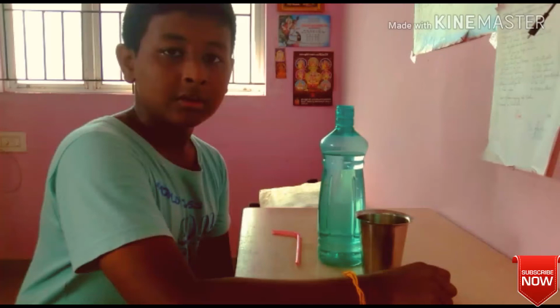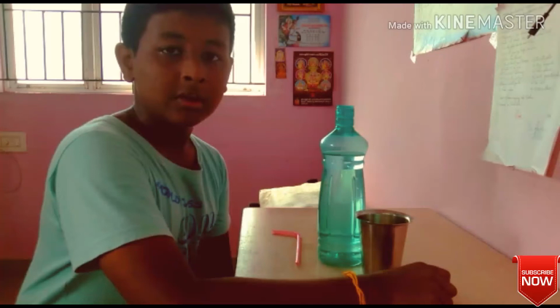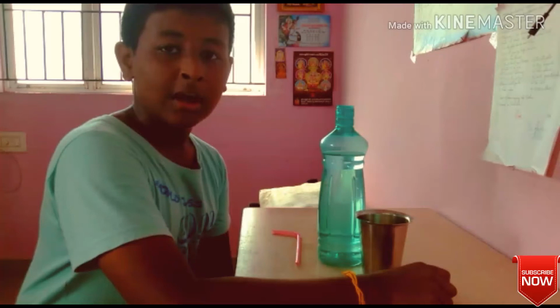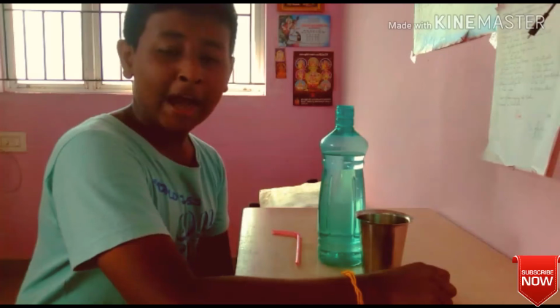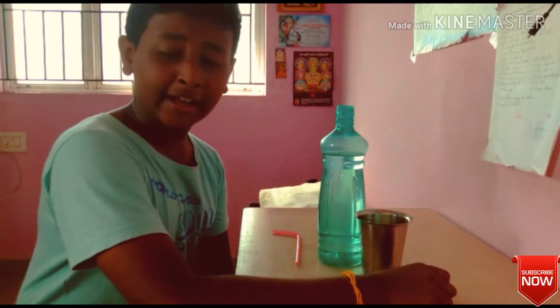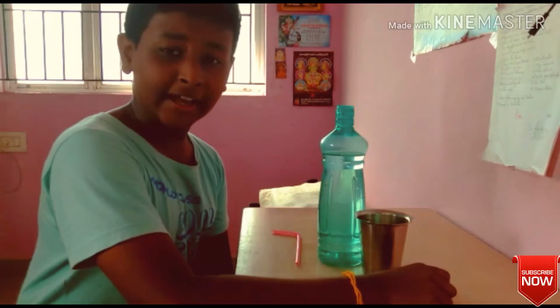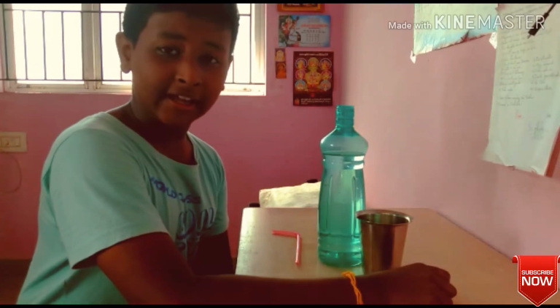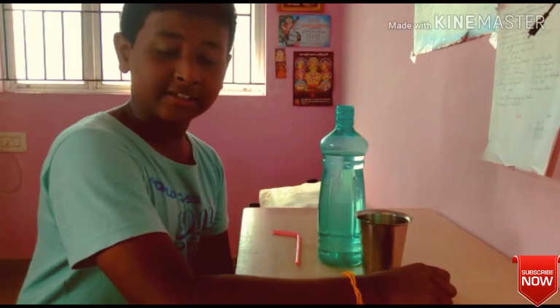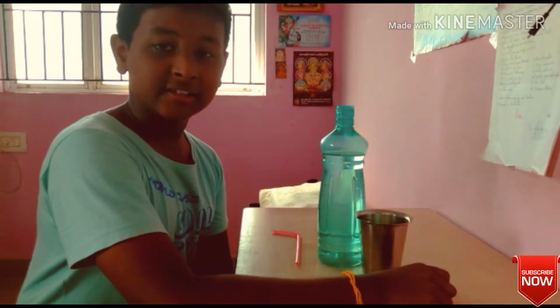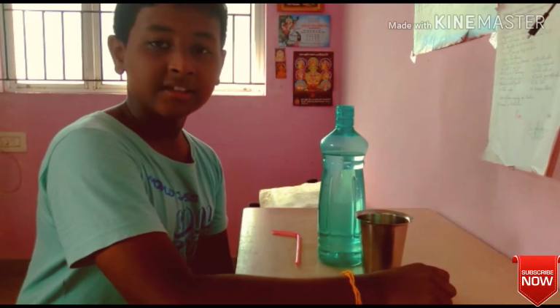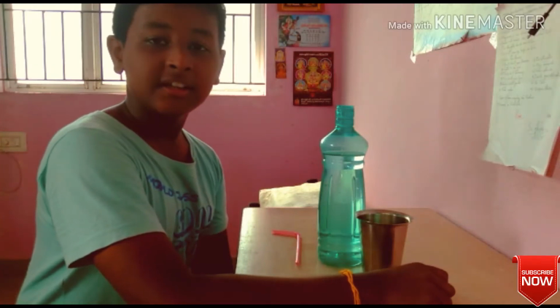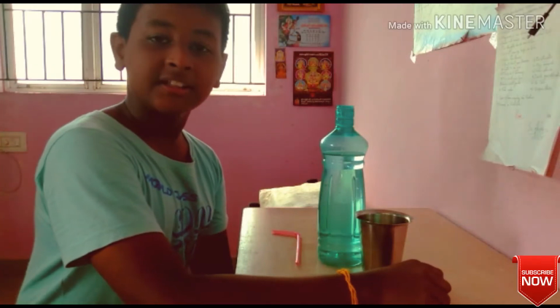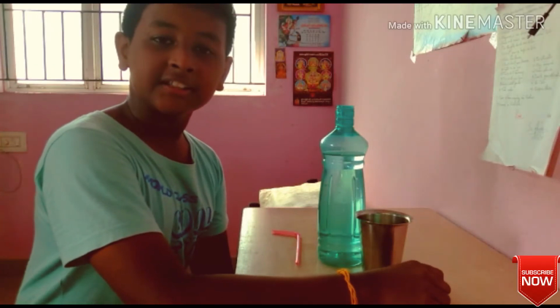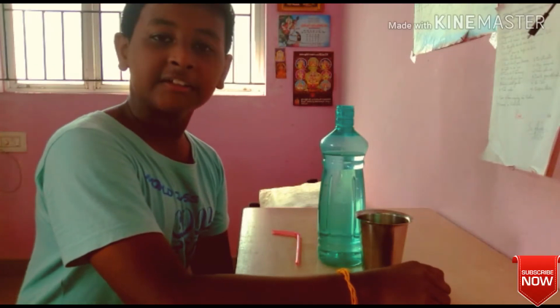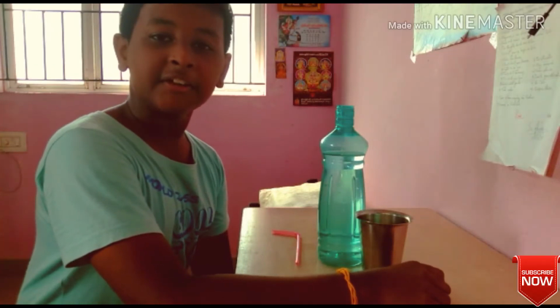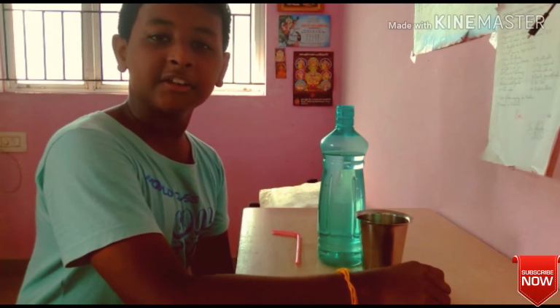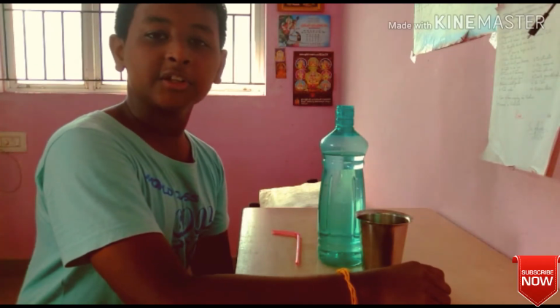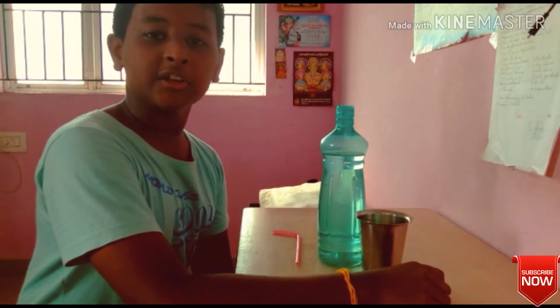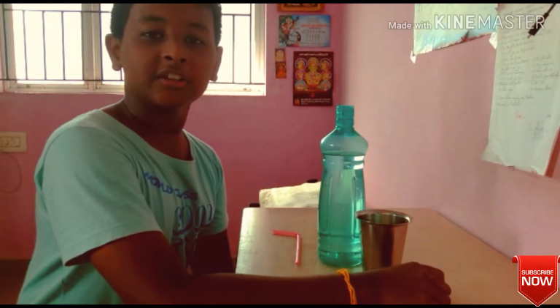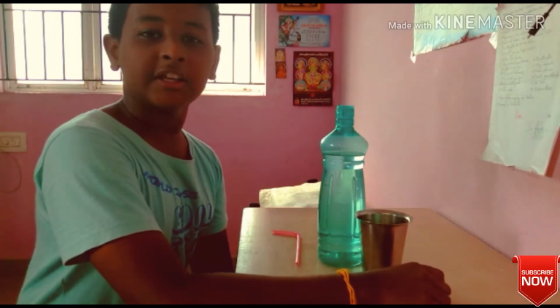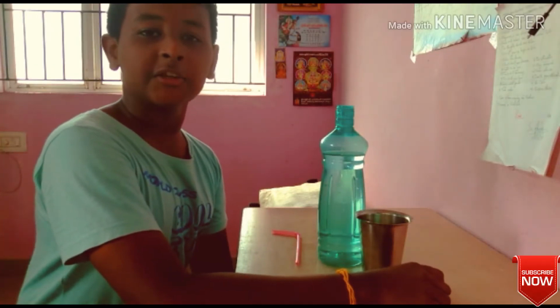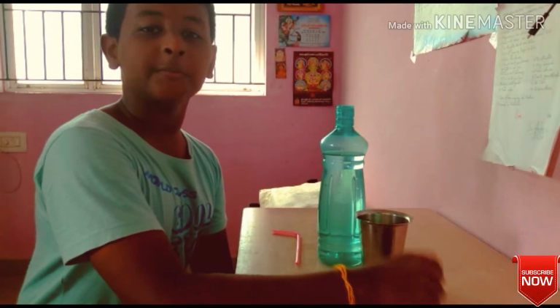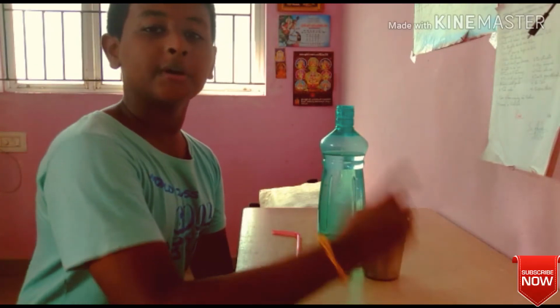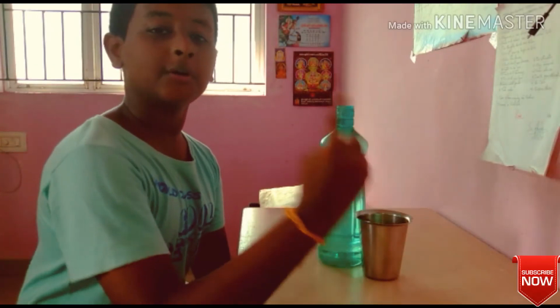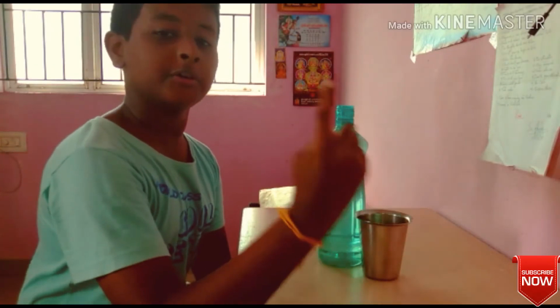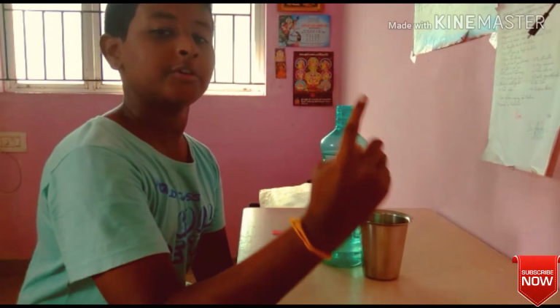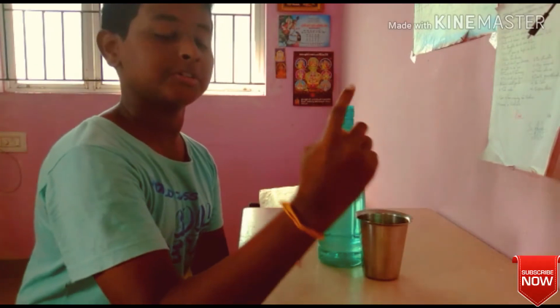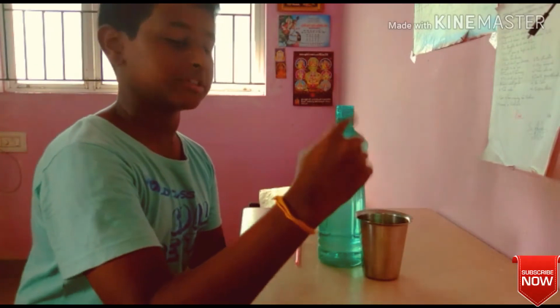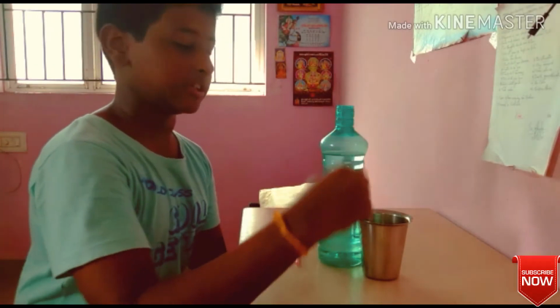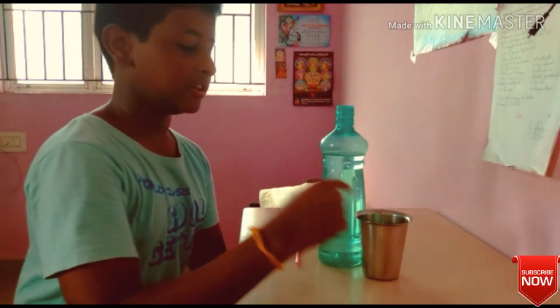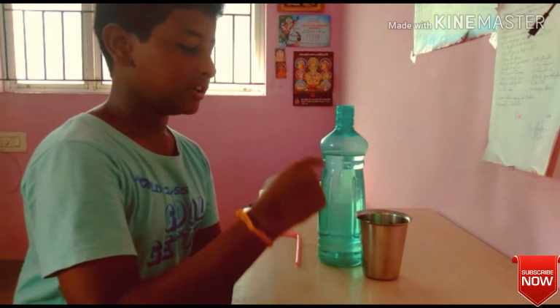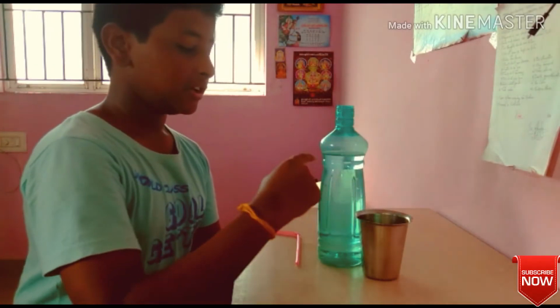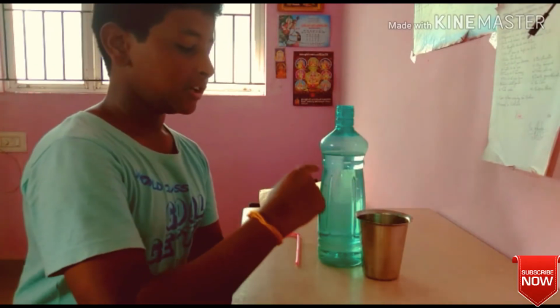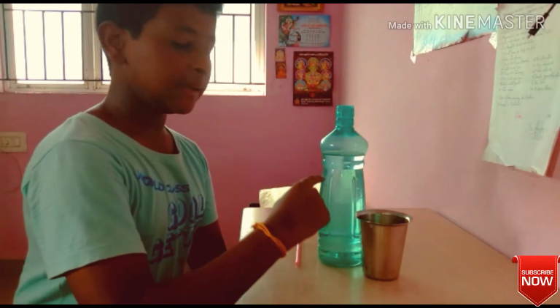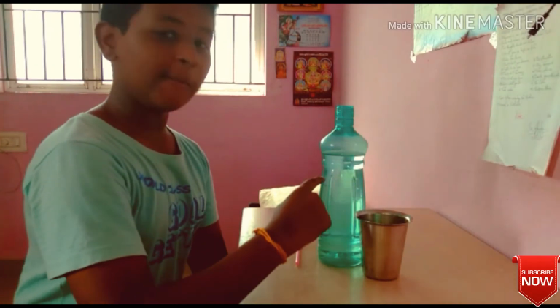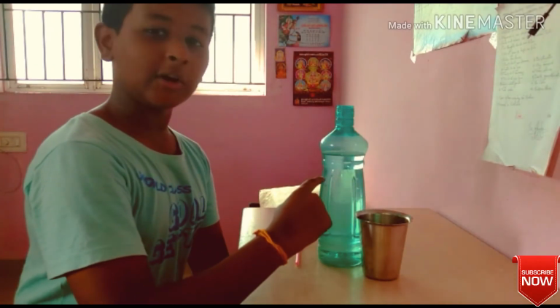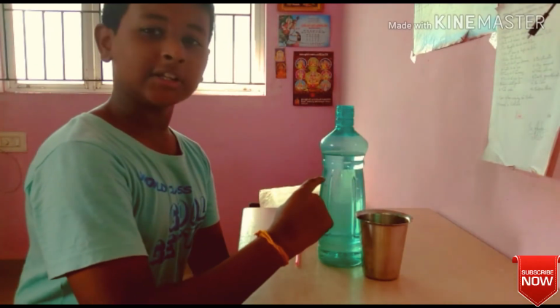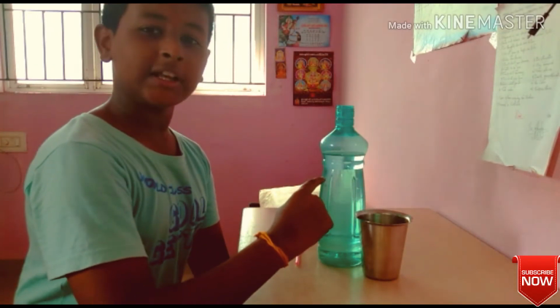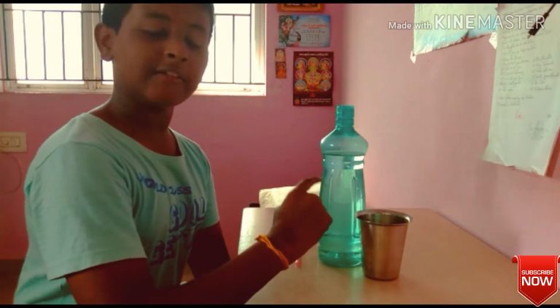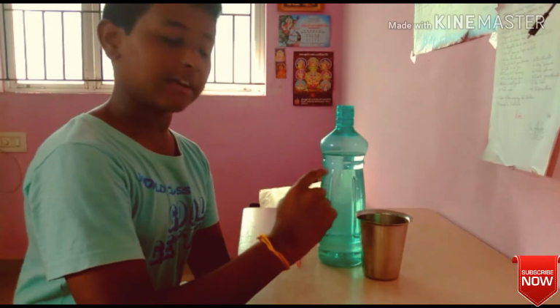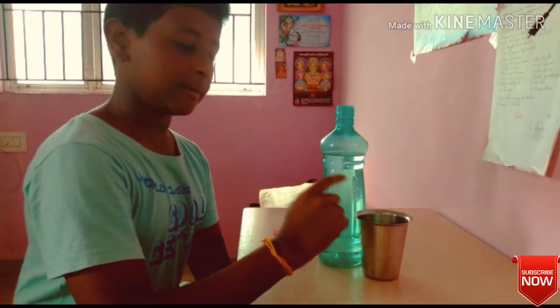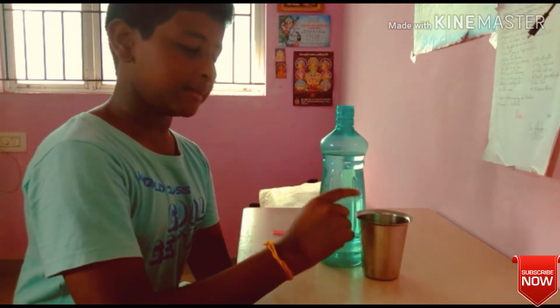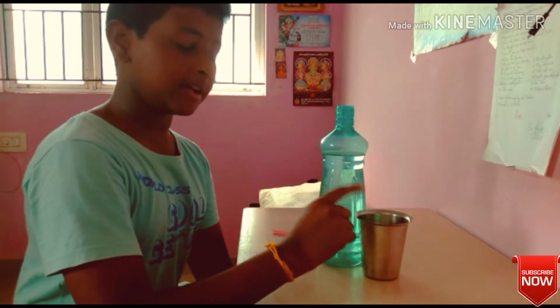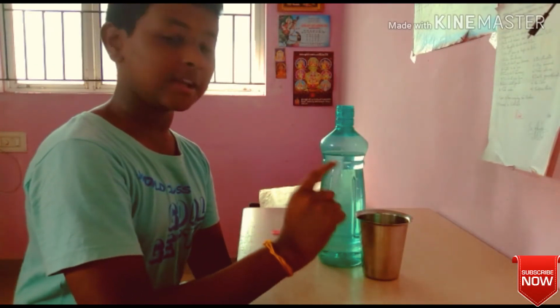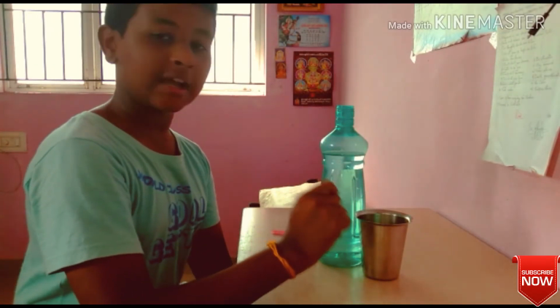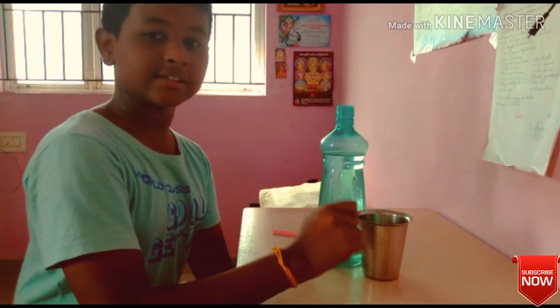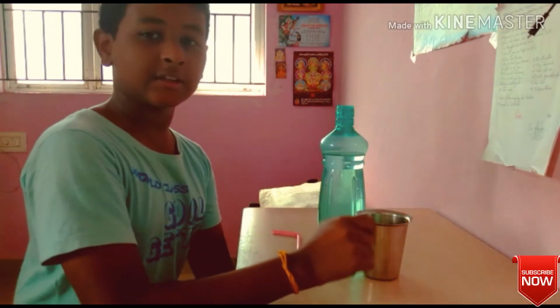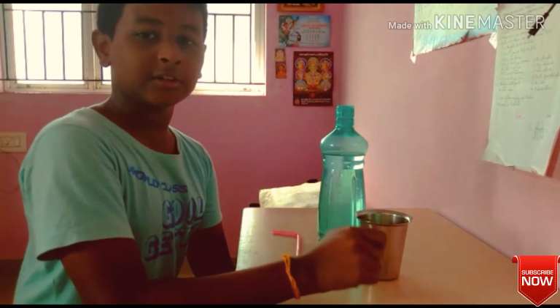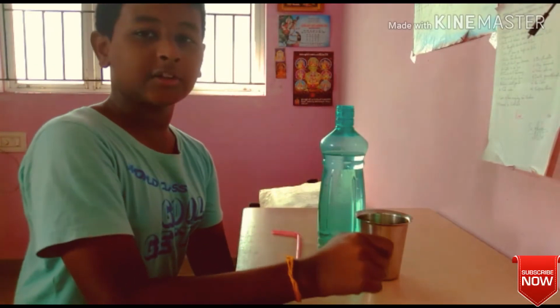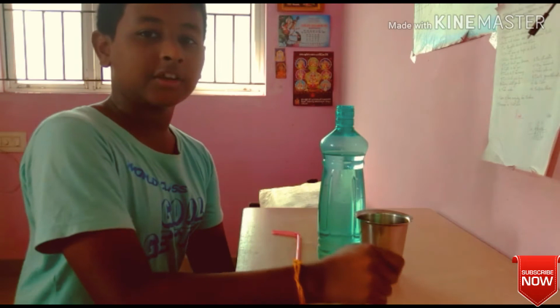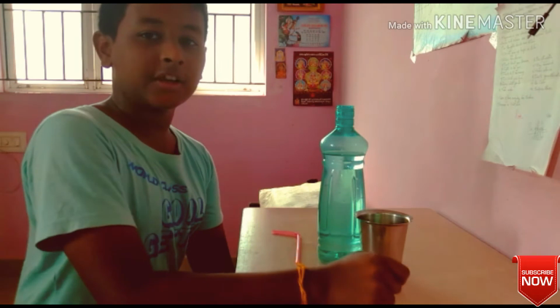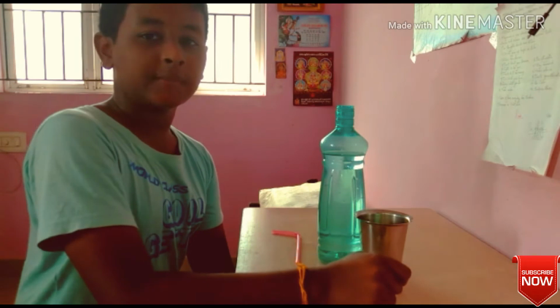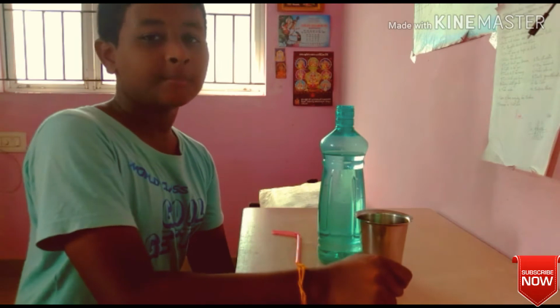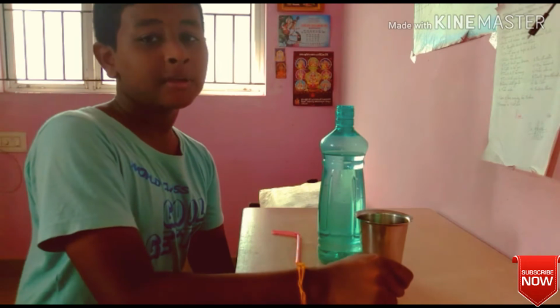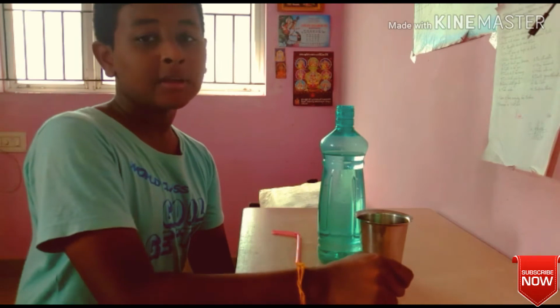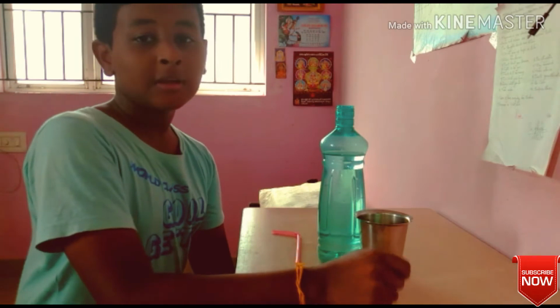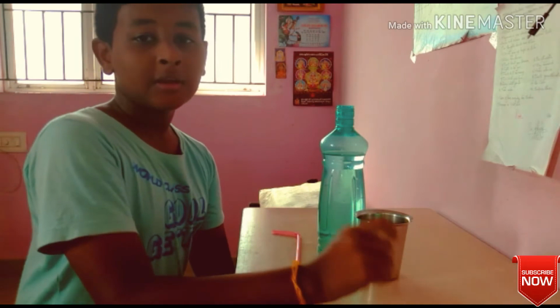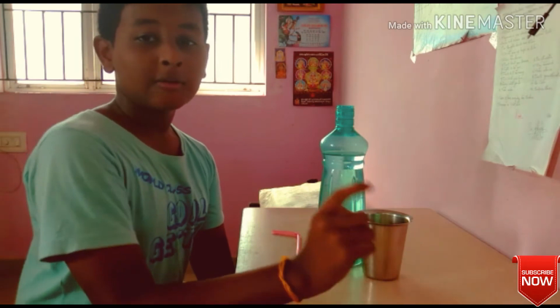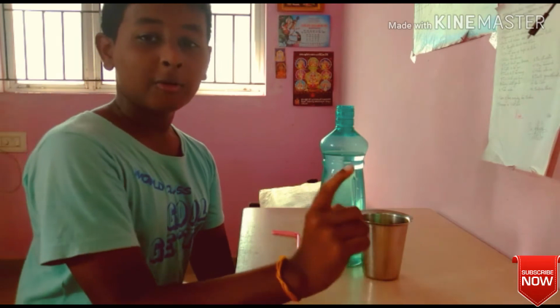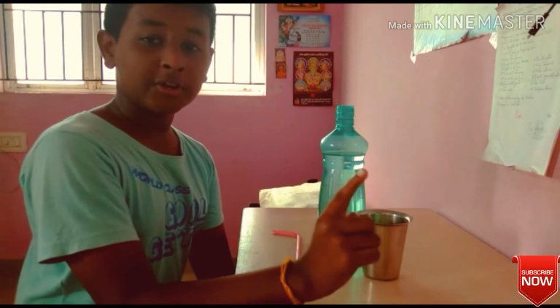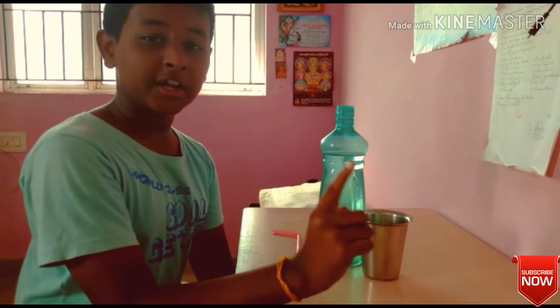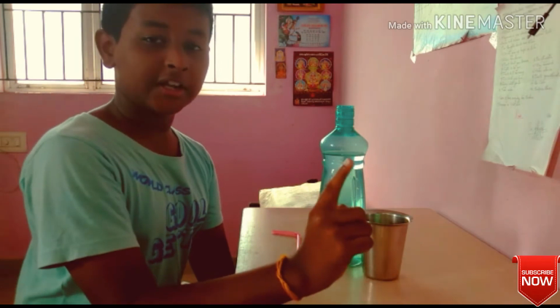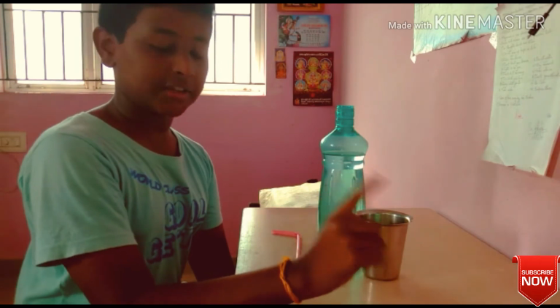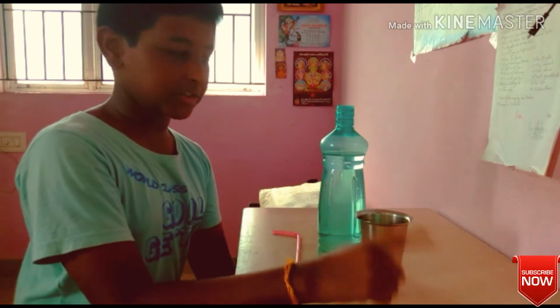Hi guys! In this video, one question for you: can you put the glasses on in this bottle? One condition.